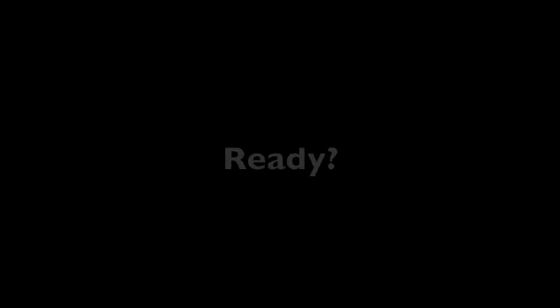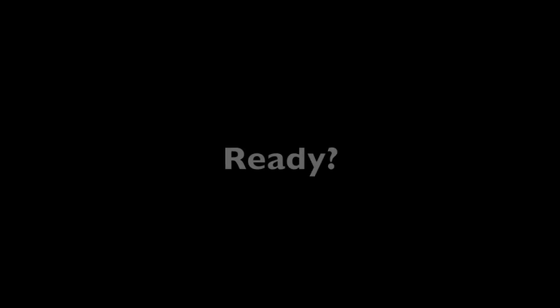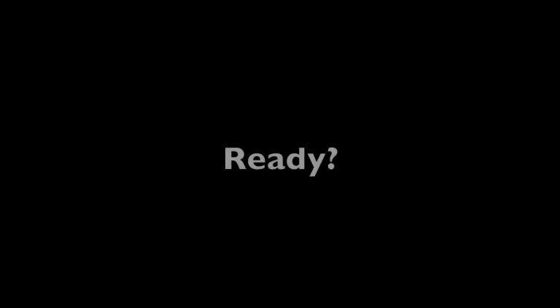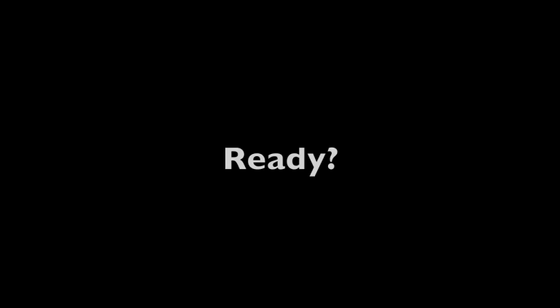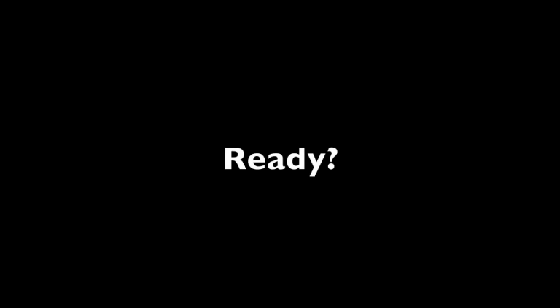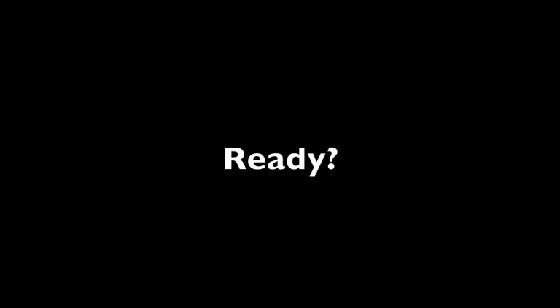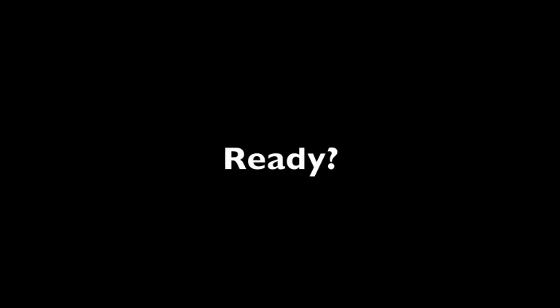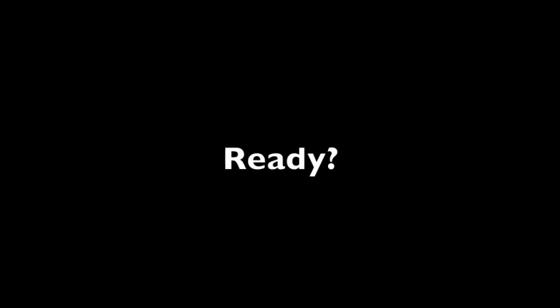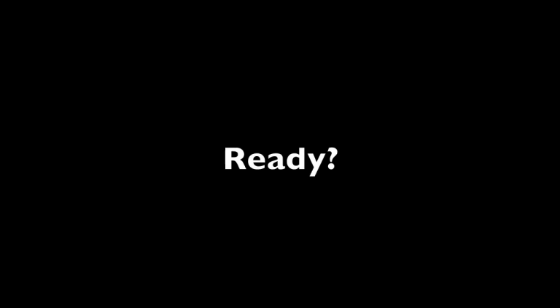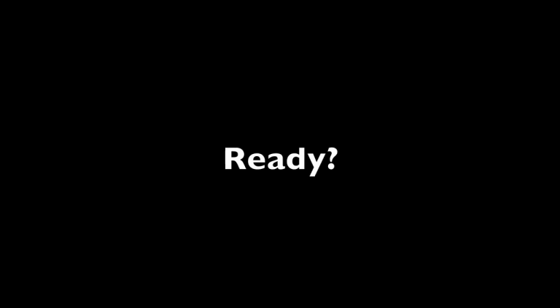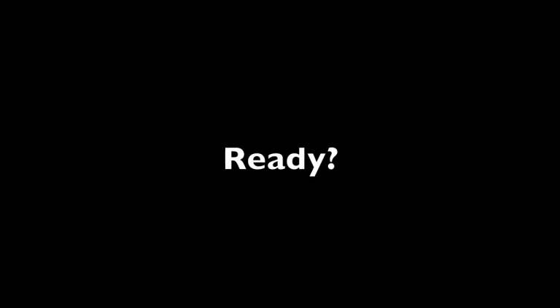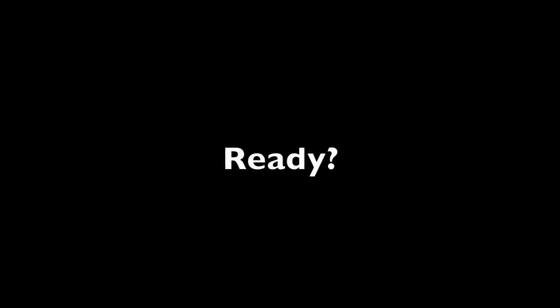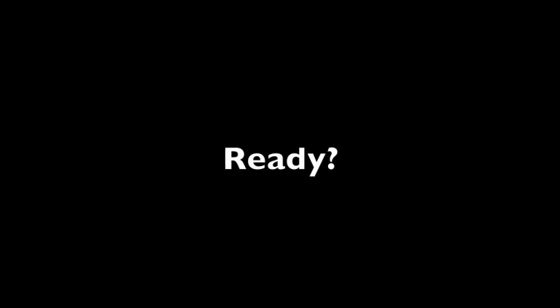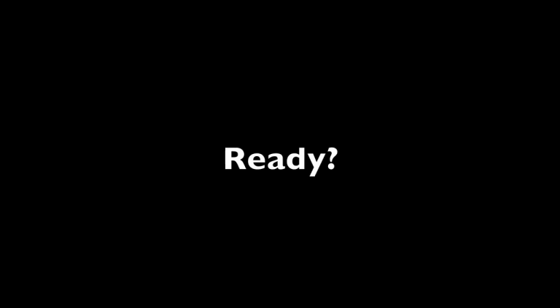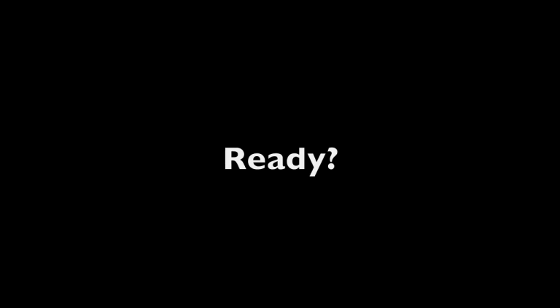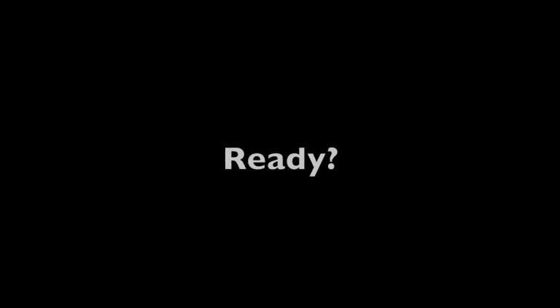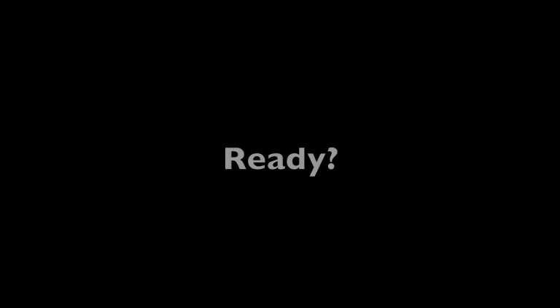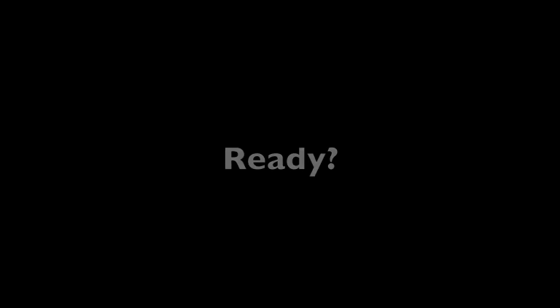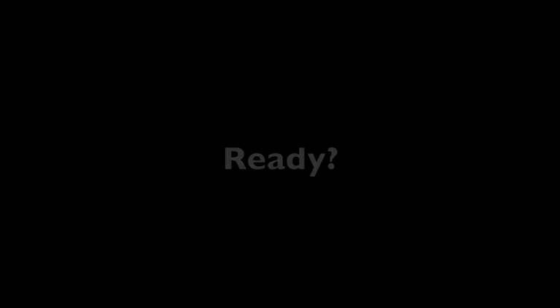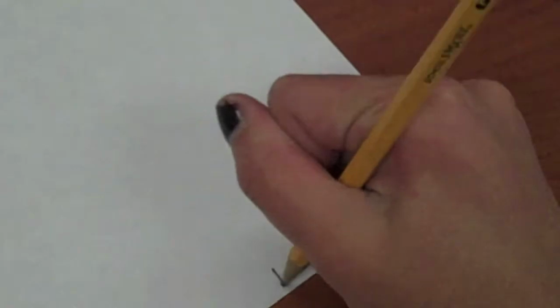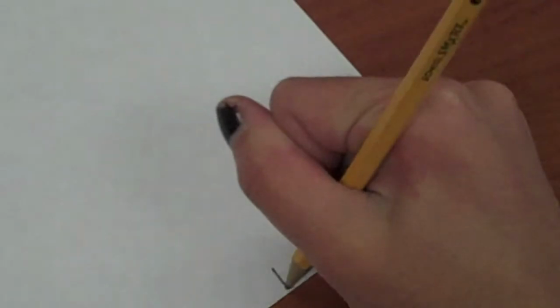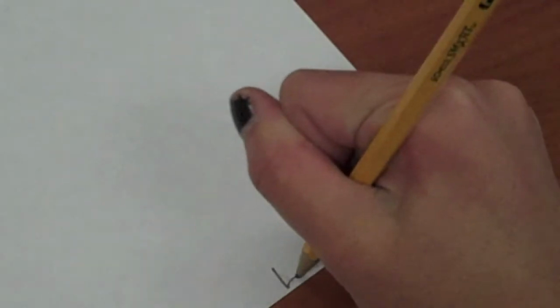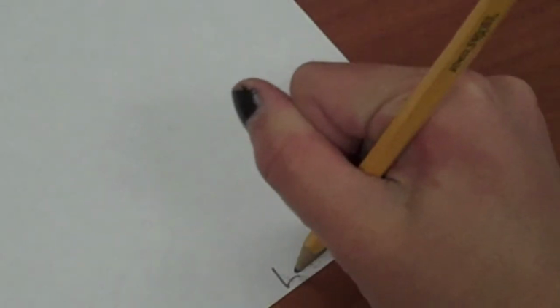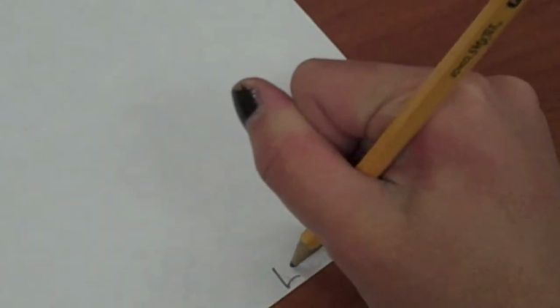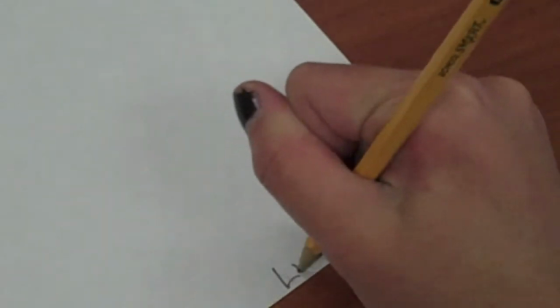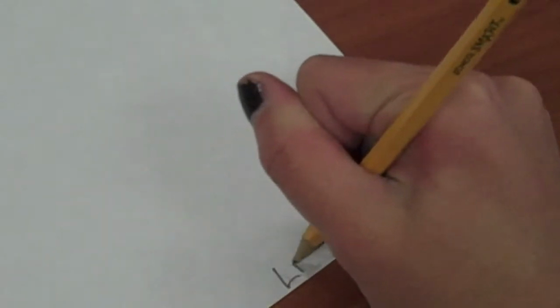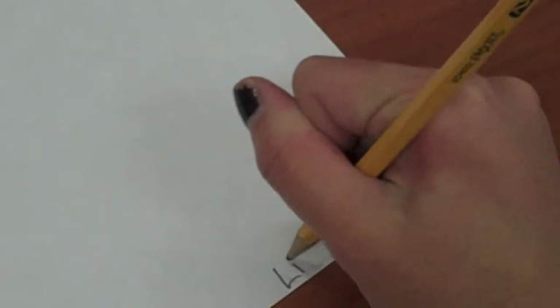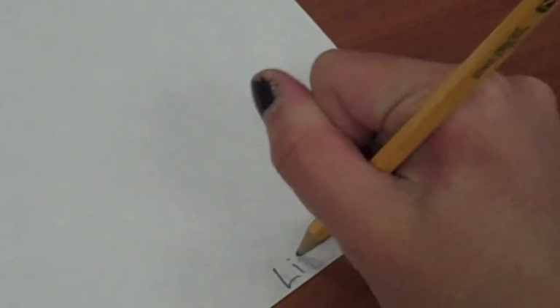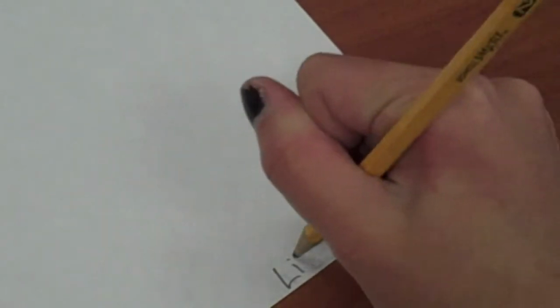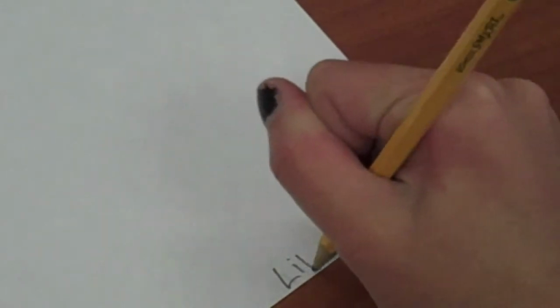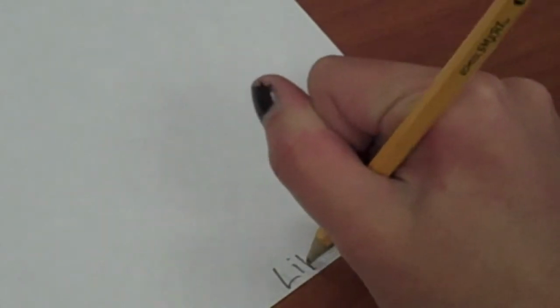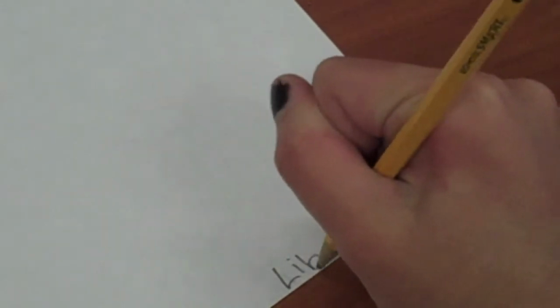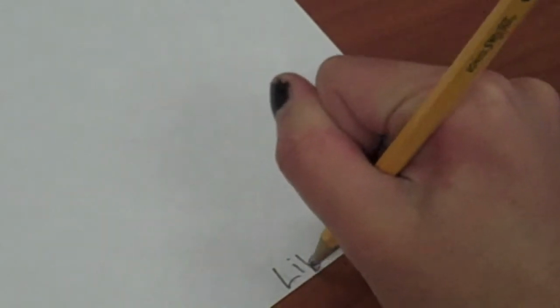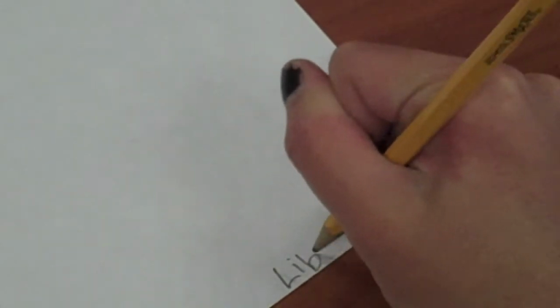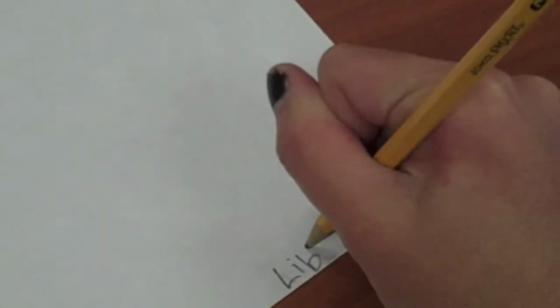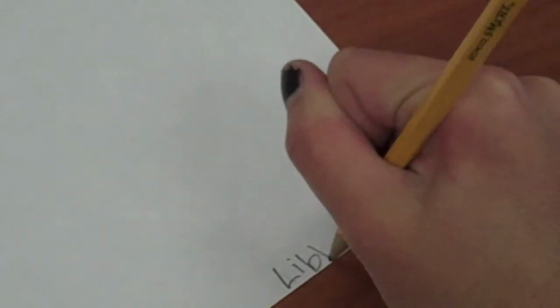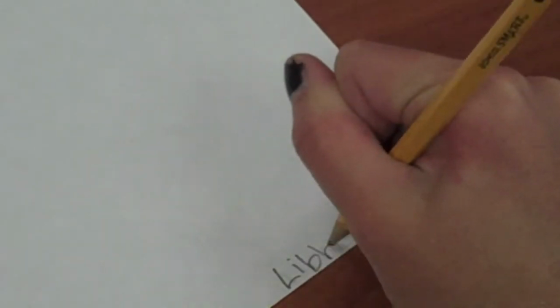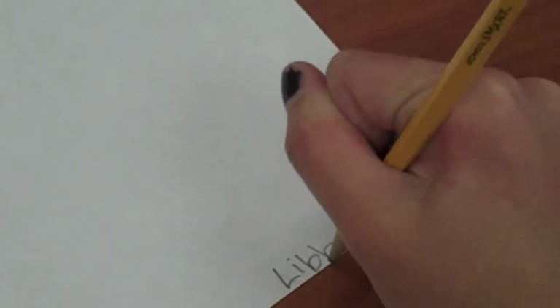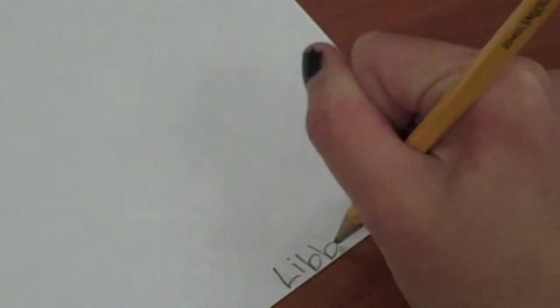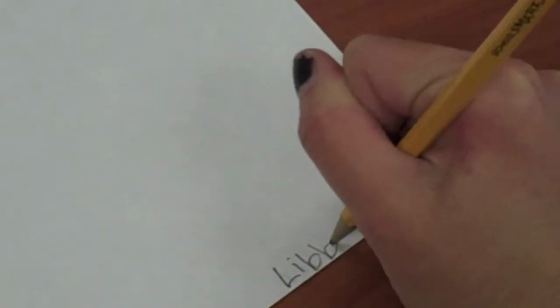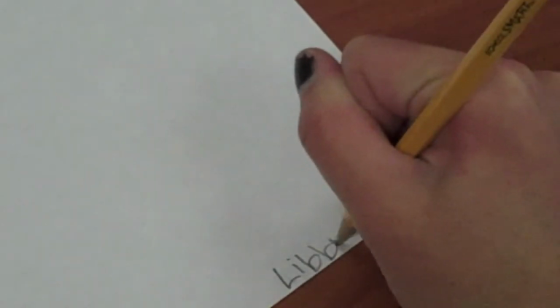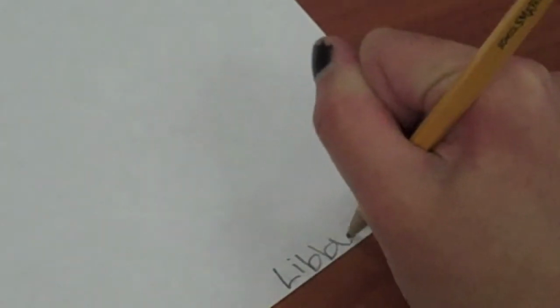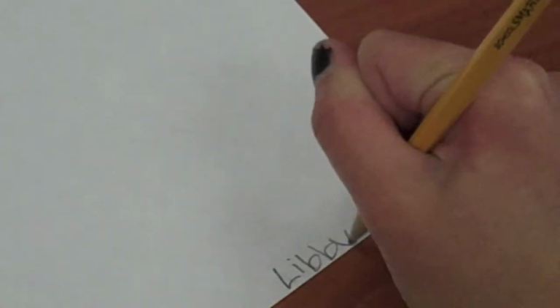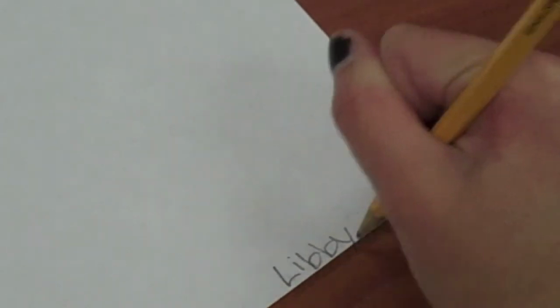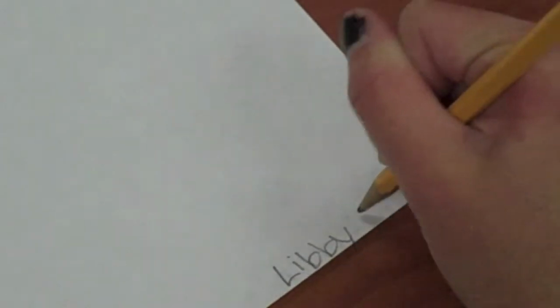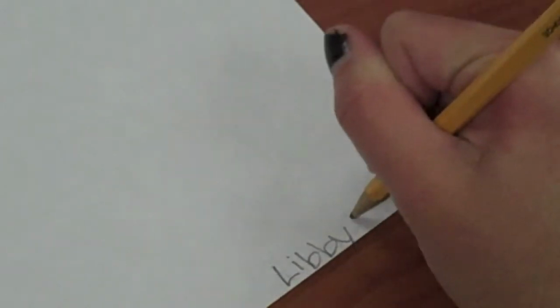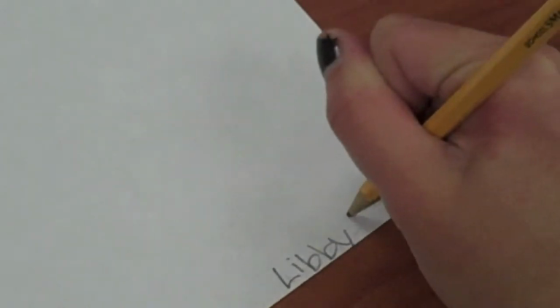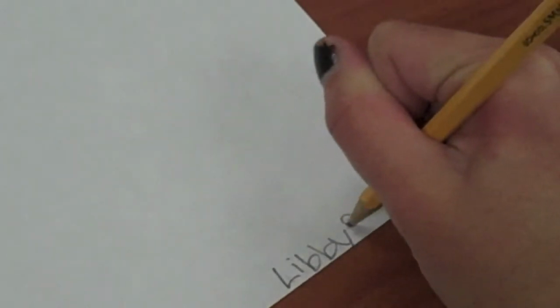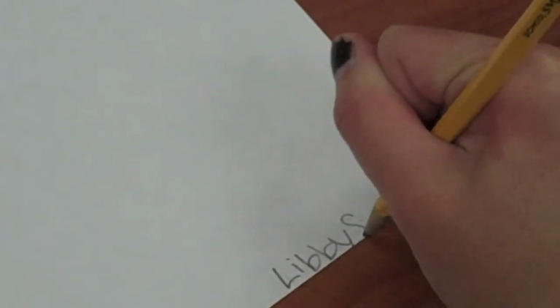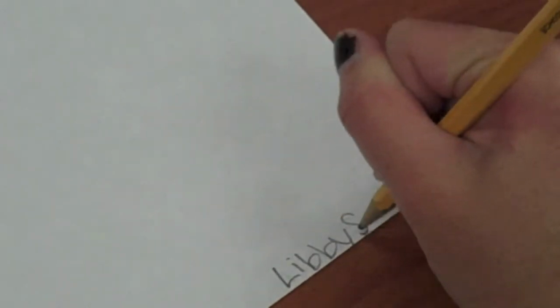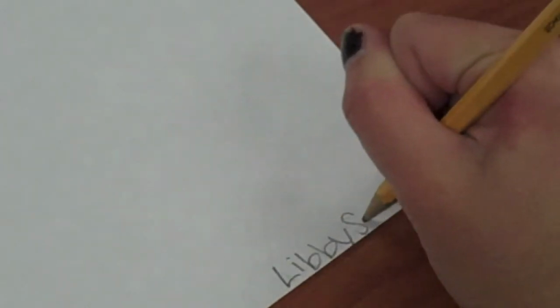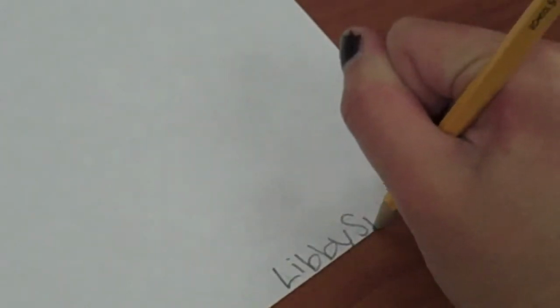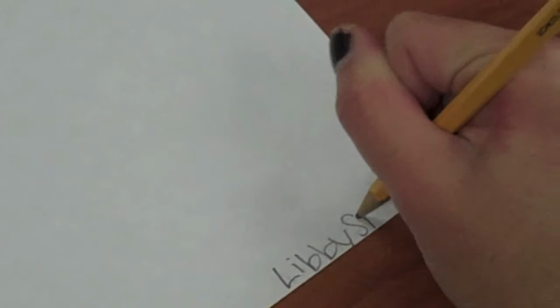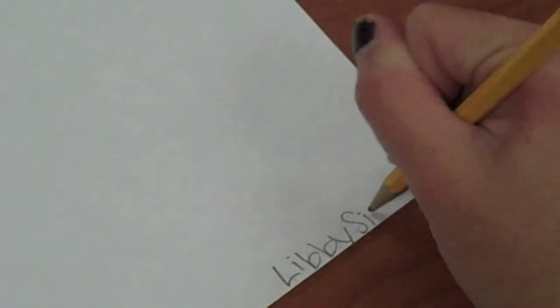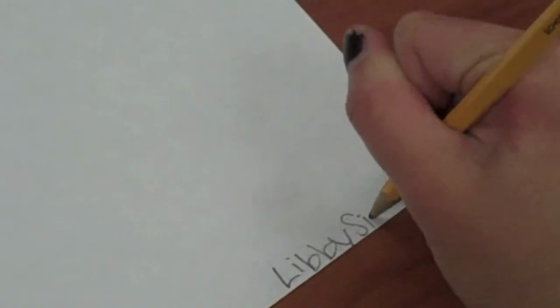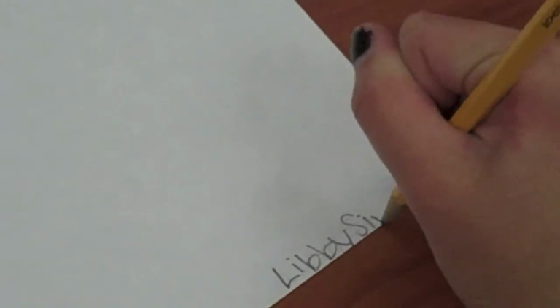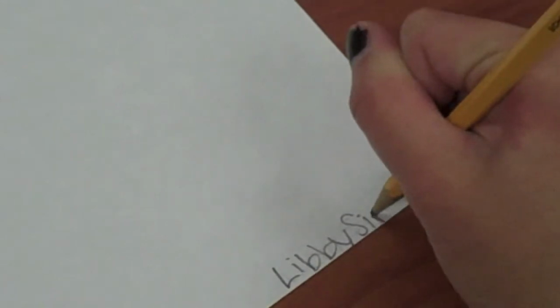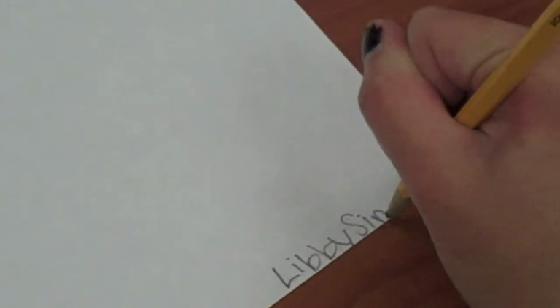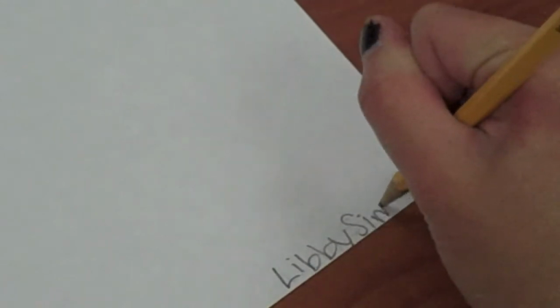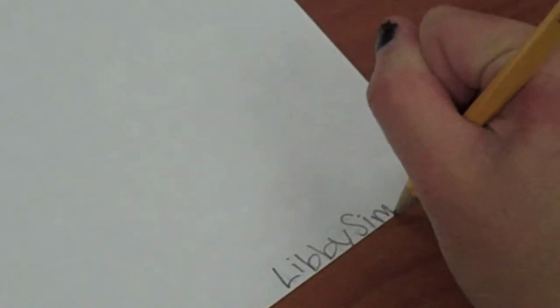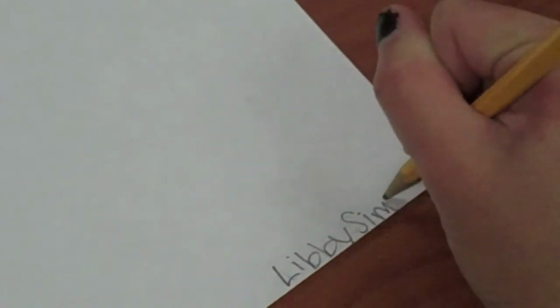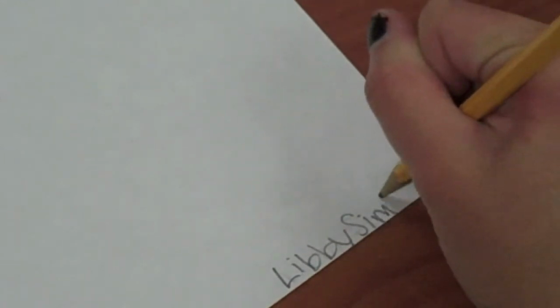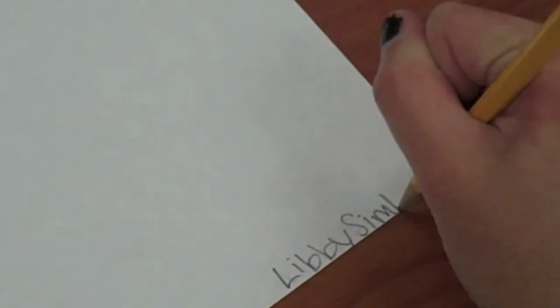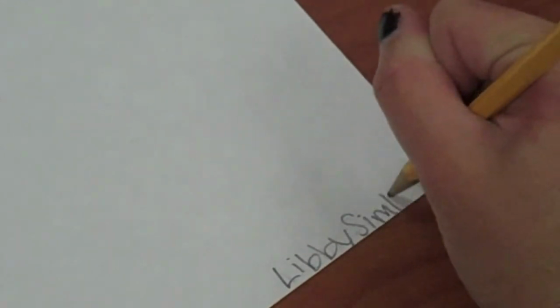Are you ready? Start by writing out your name and class on the bottom right hand corner of your paper.